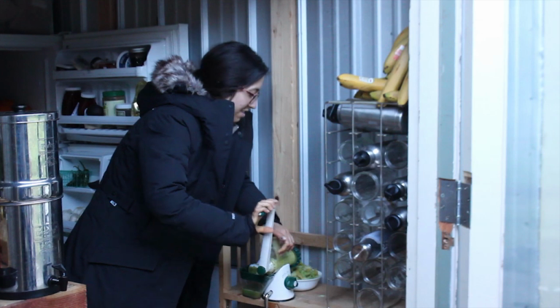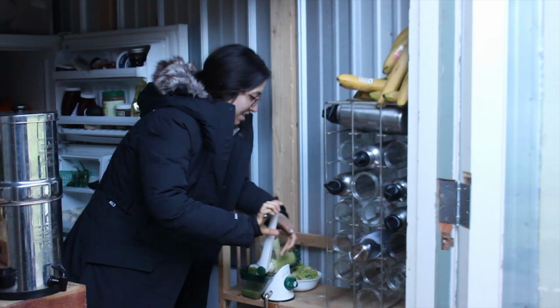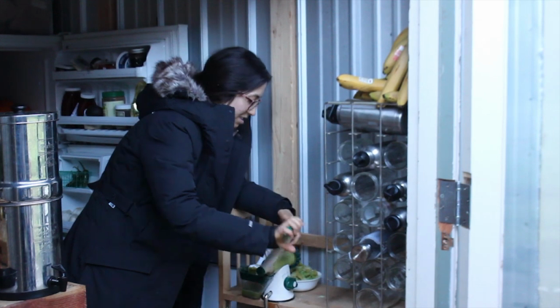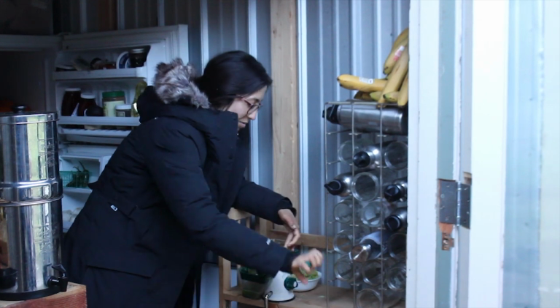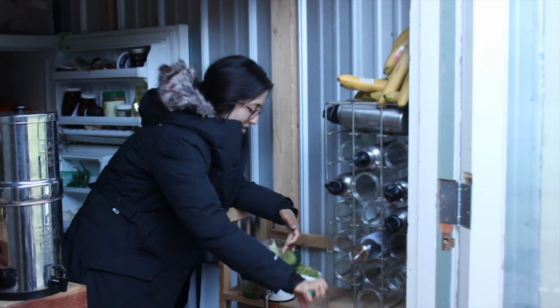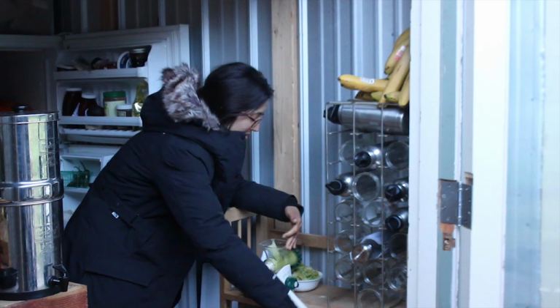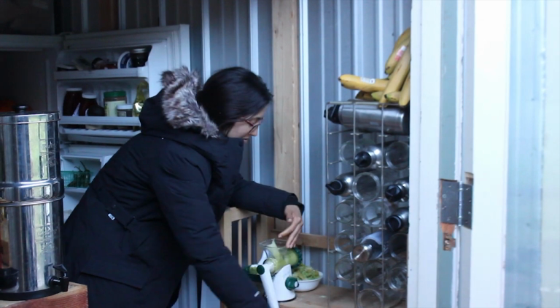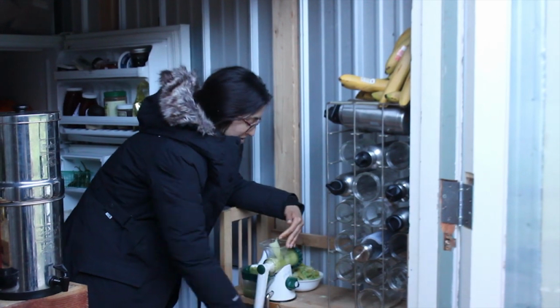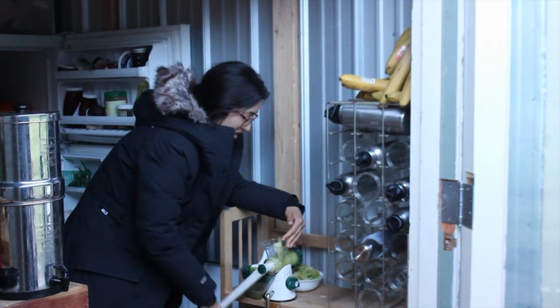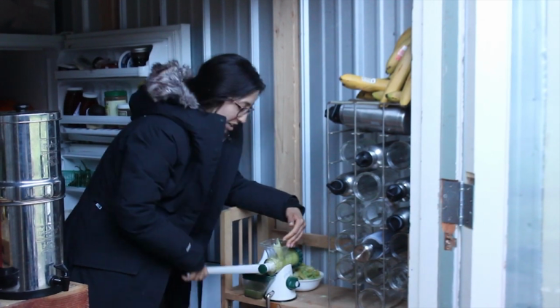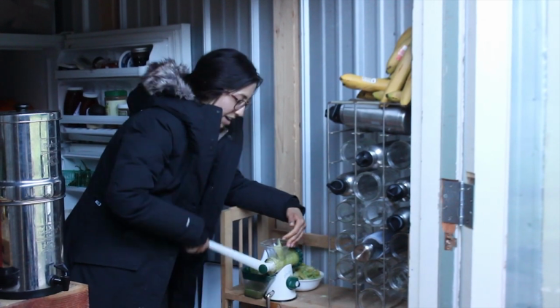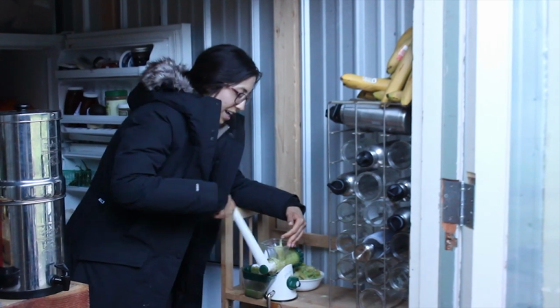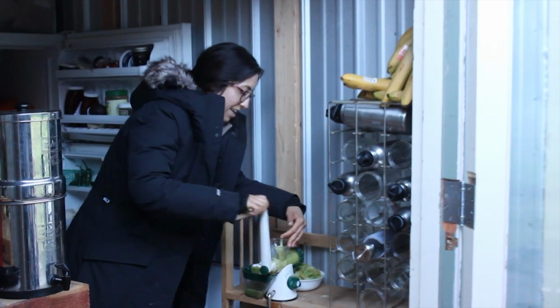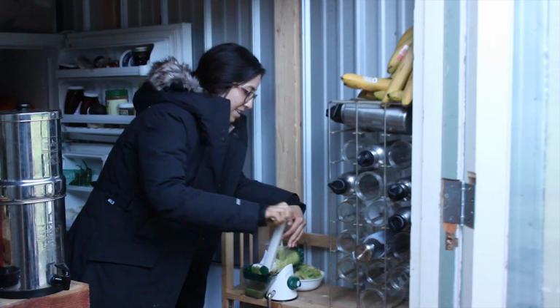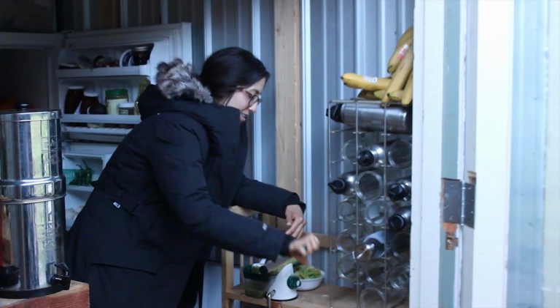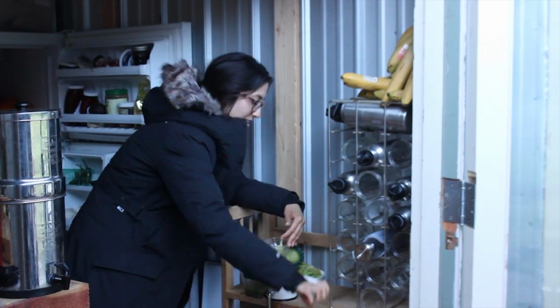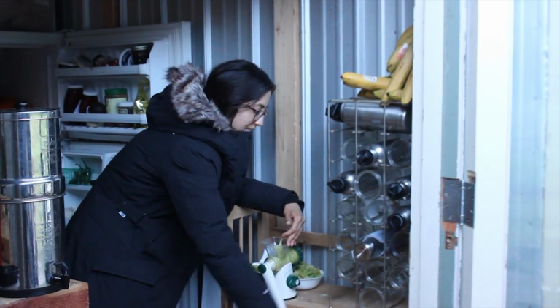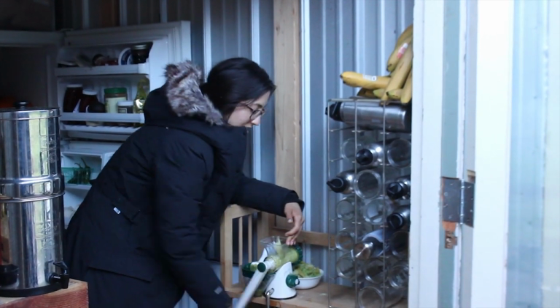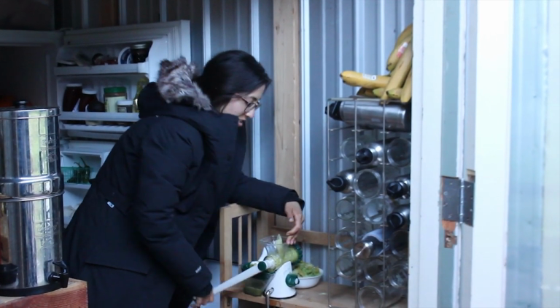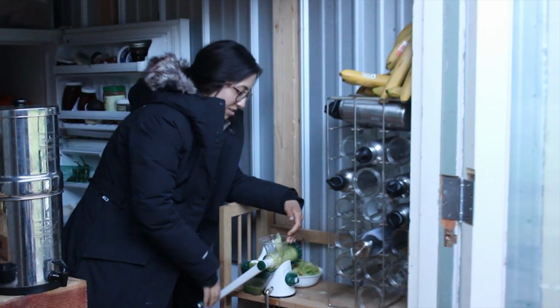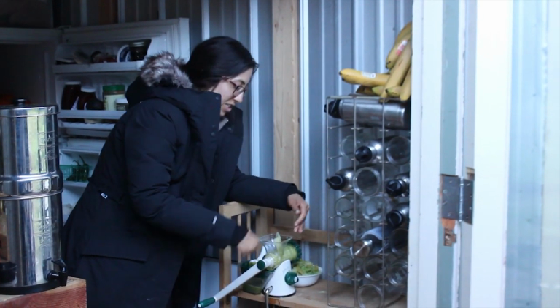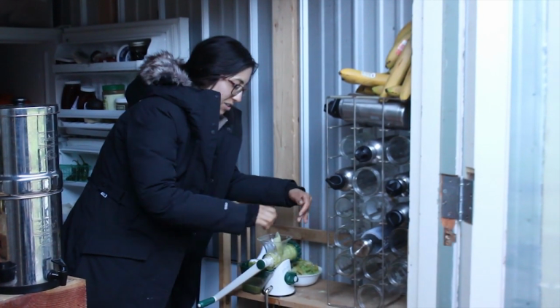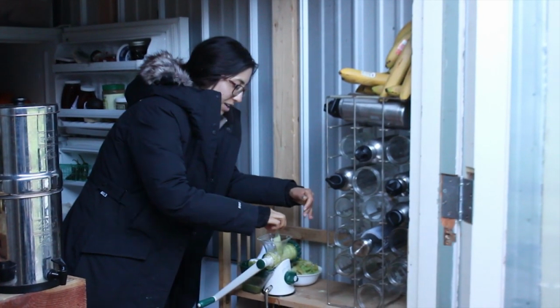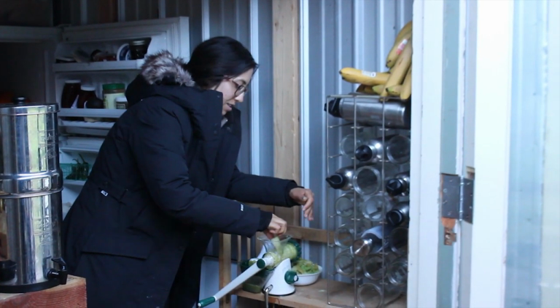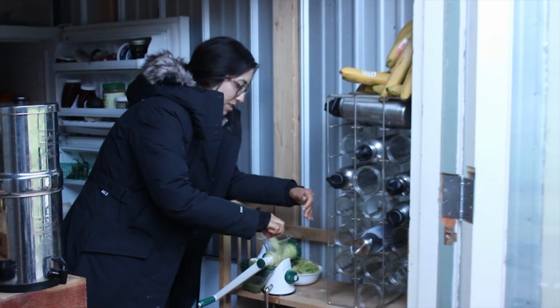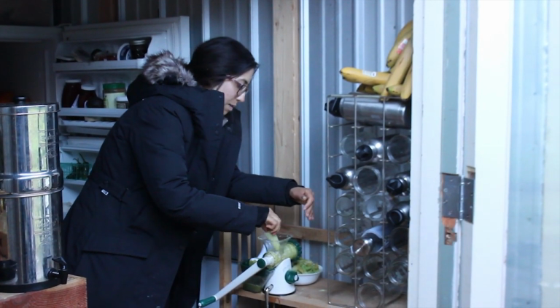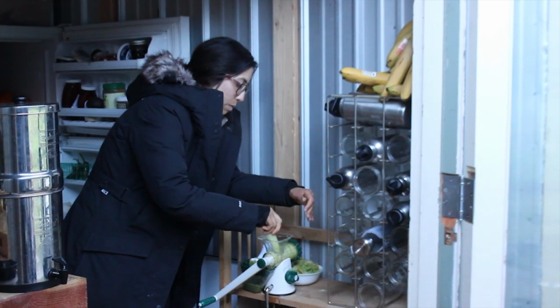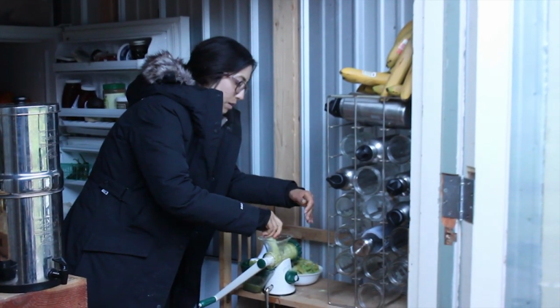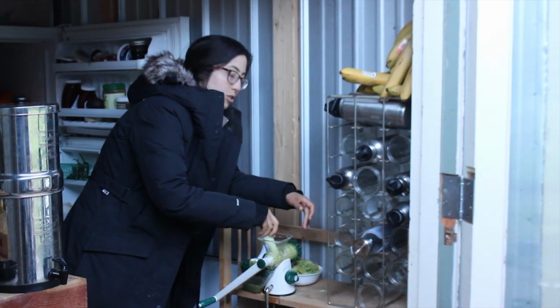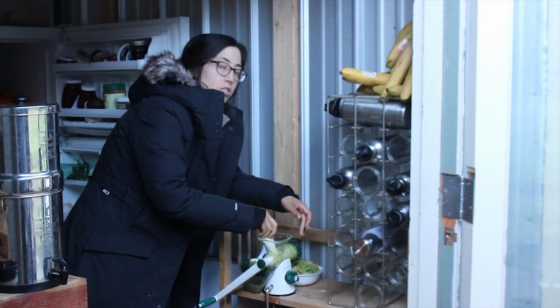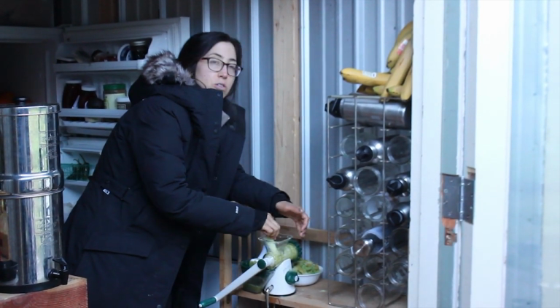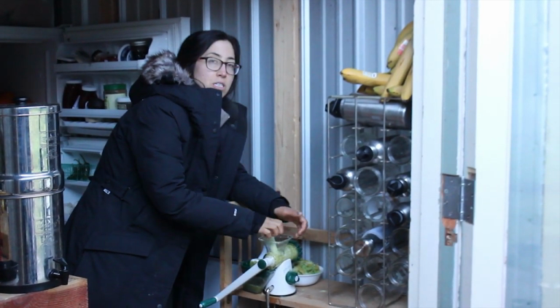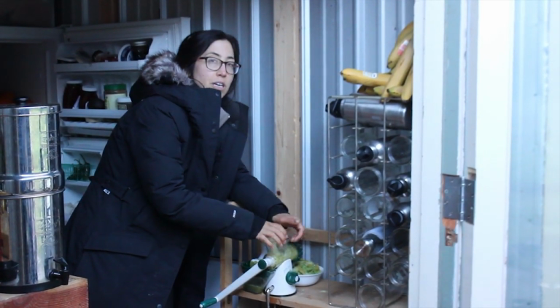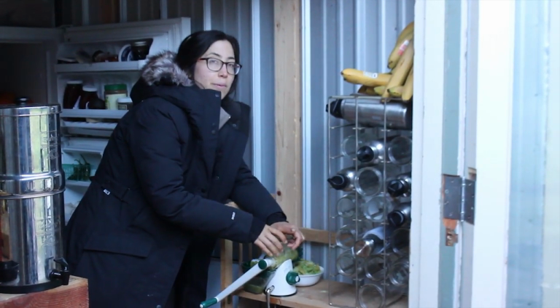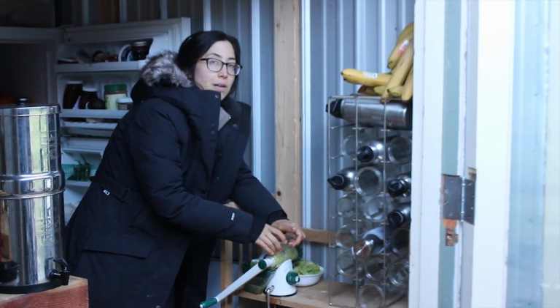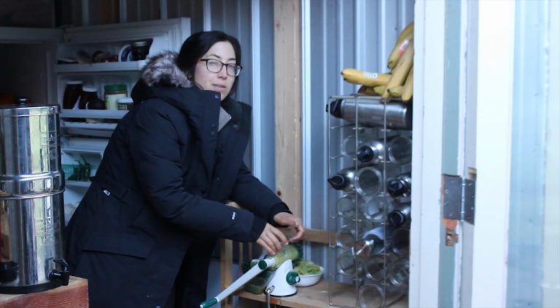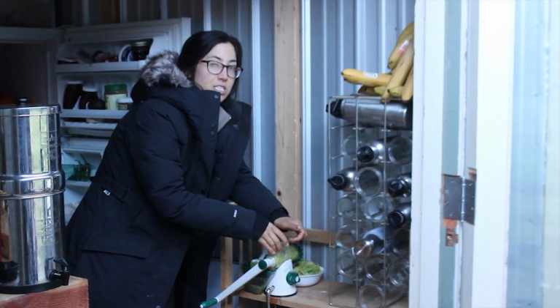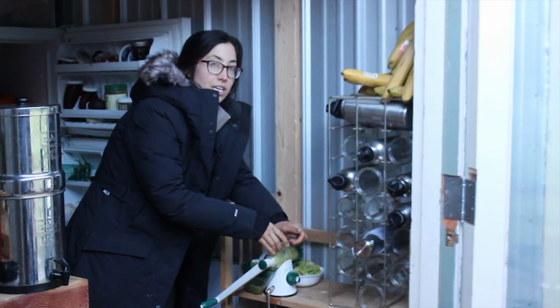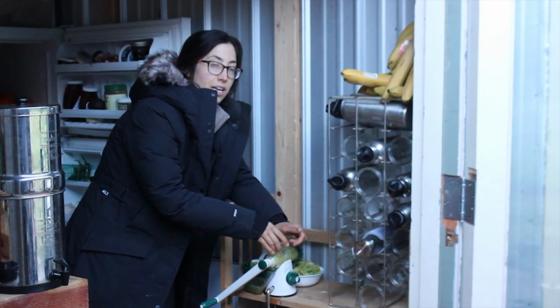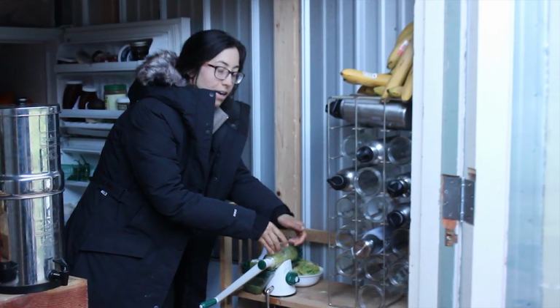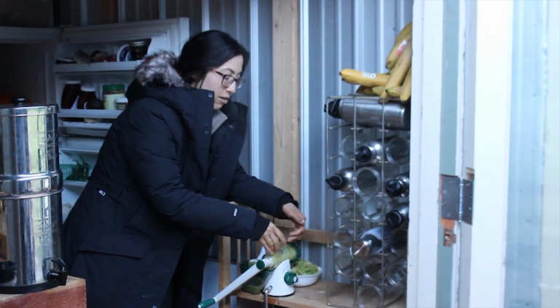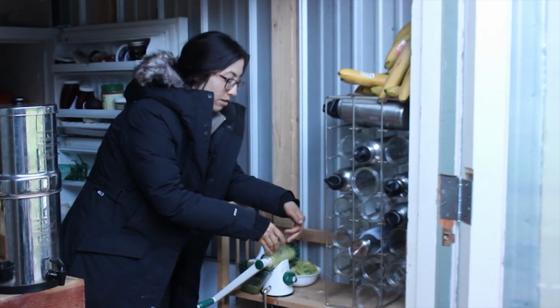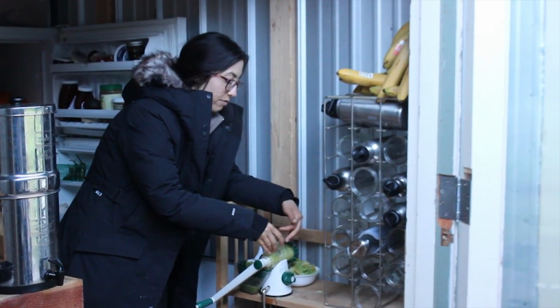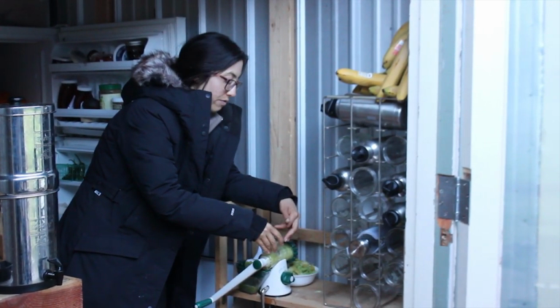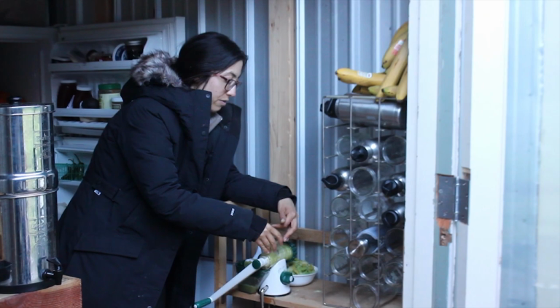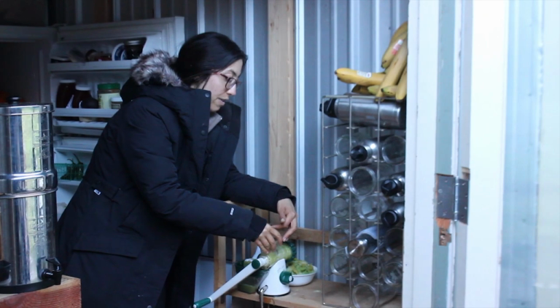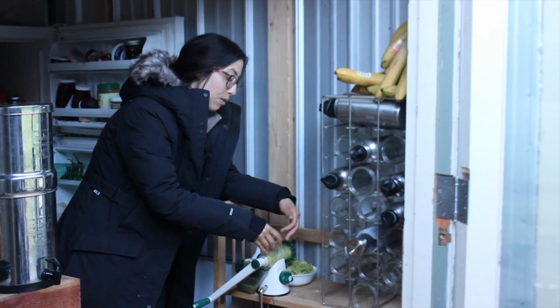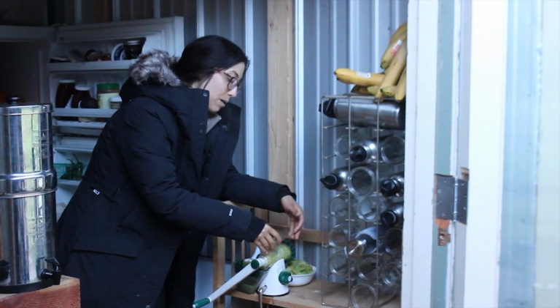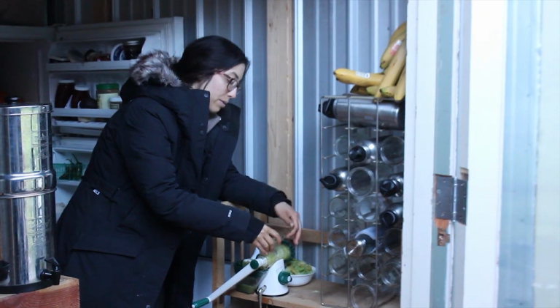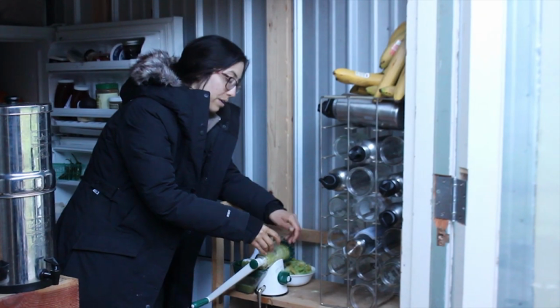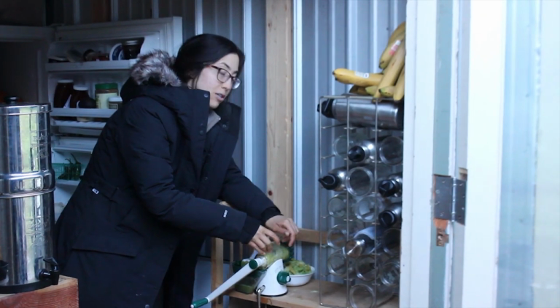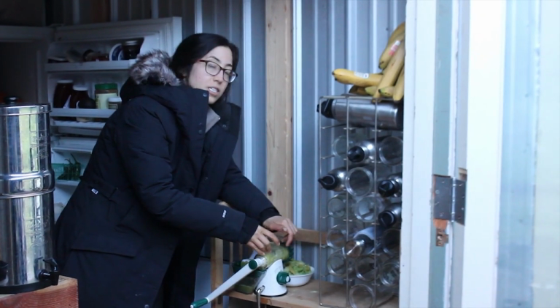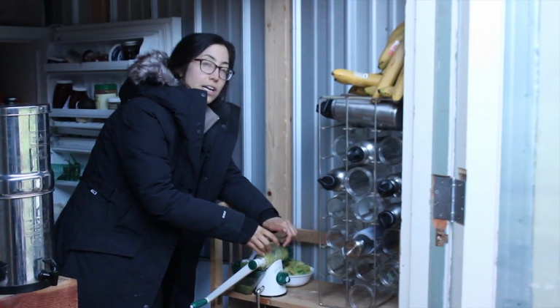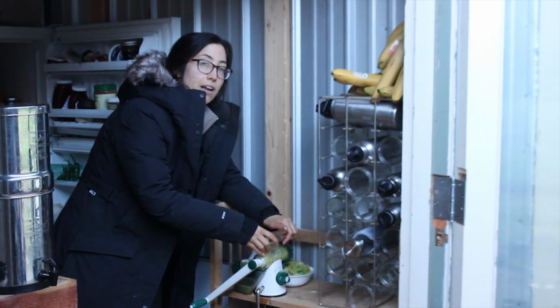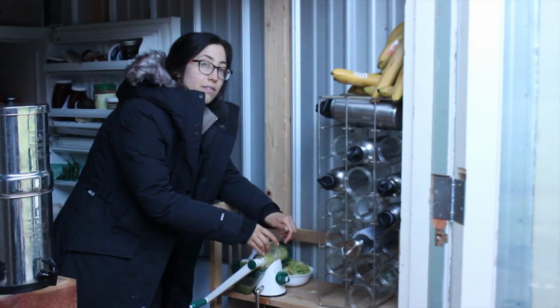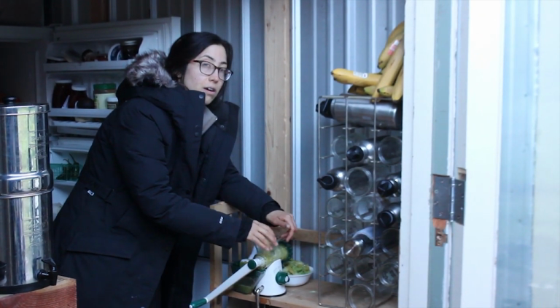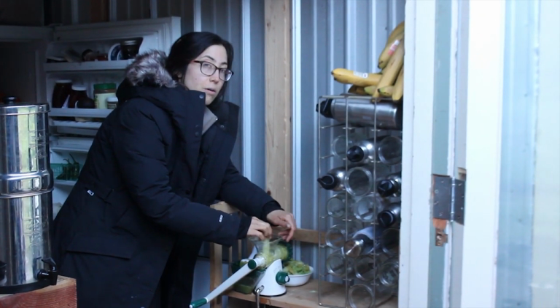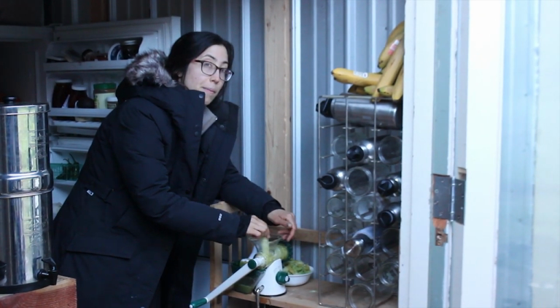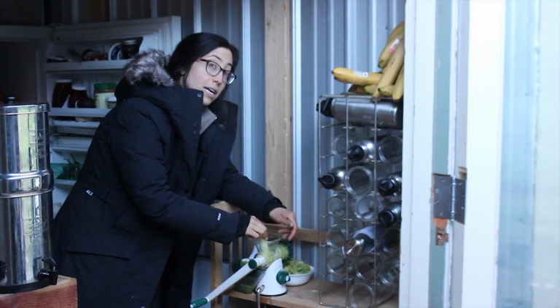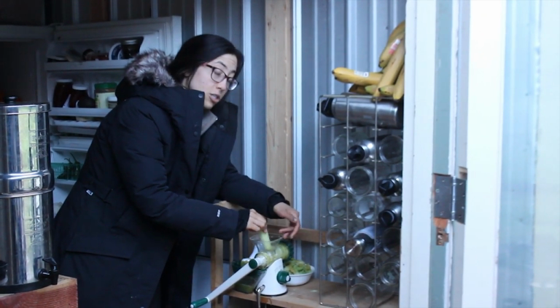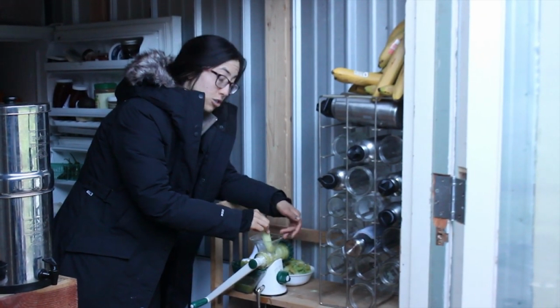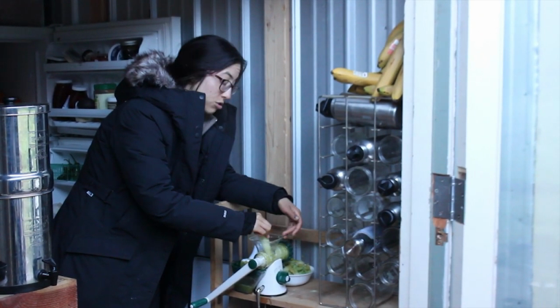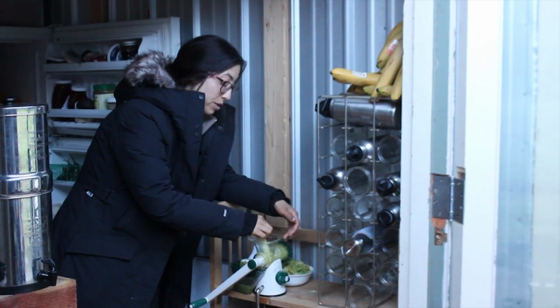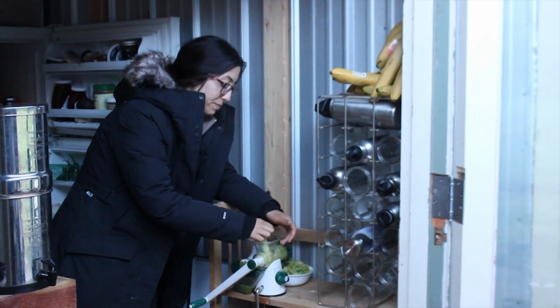This one is really great. You still get the same amount of juice that you're pretty much getting out of our Omega juicer.